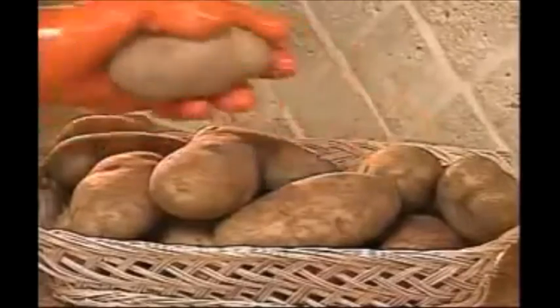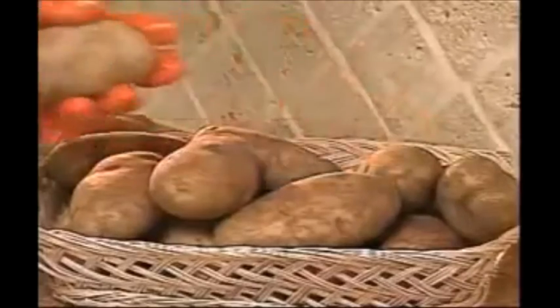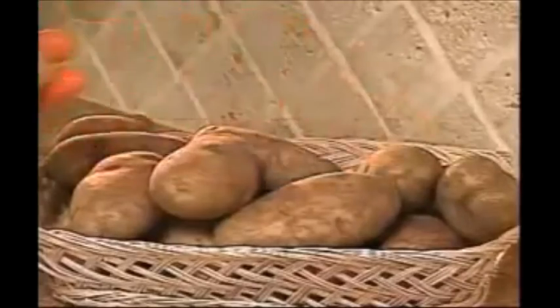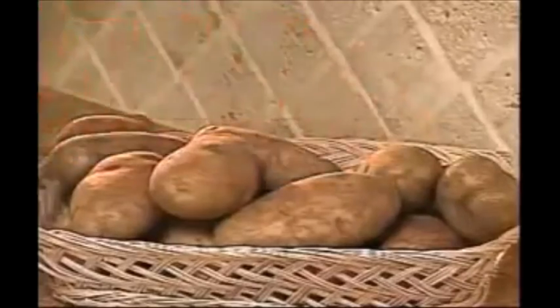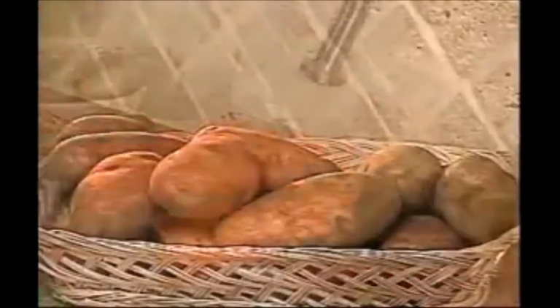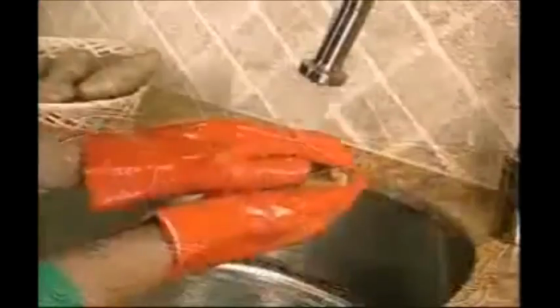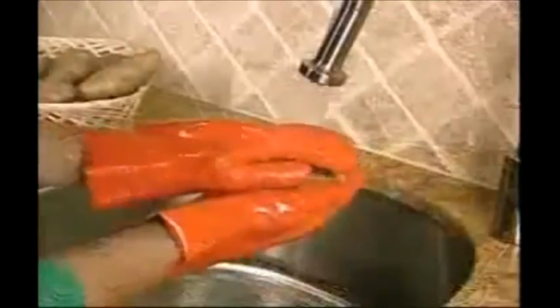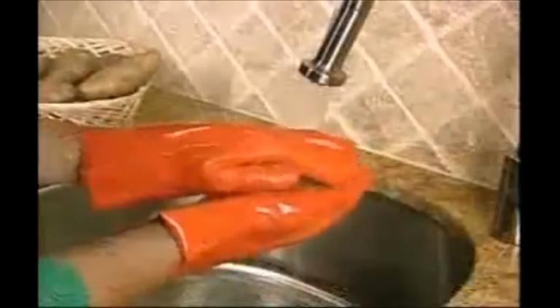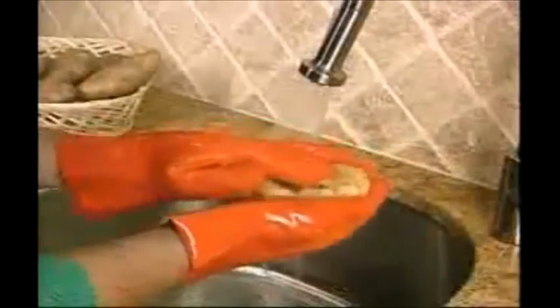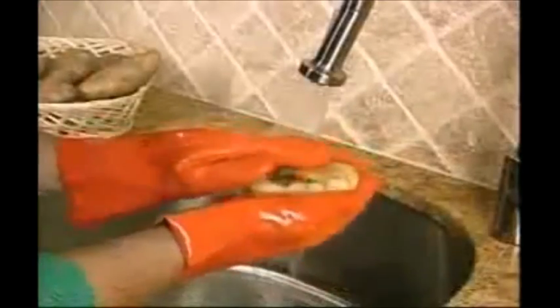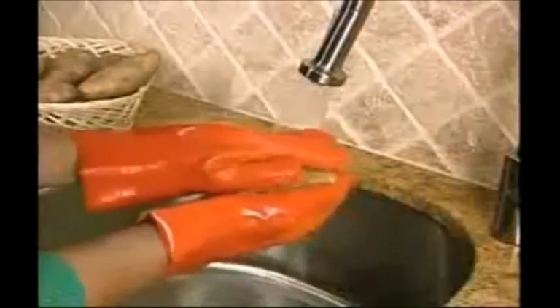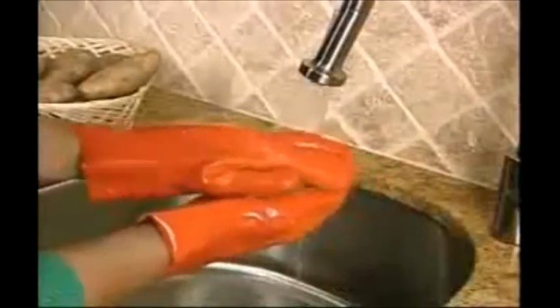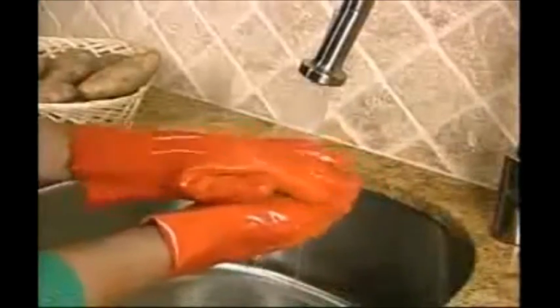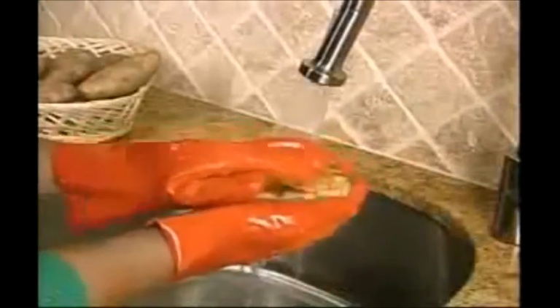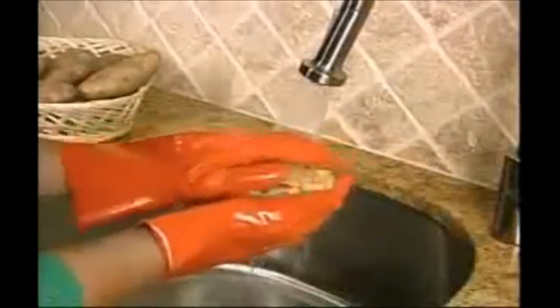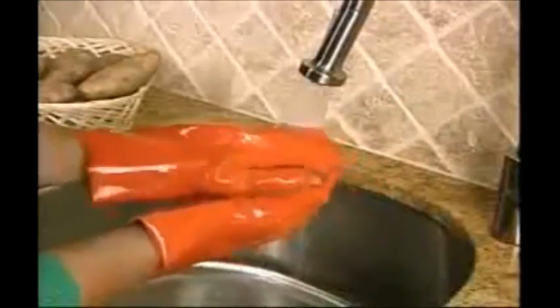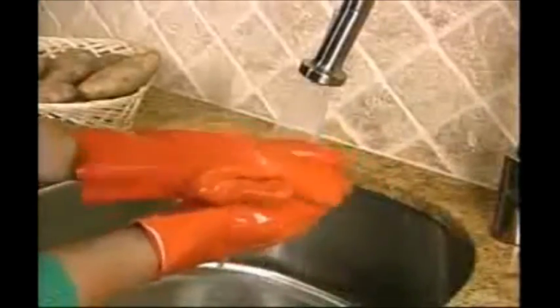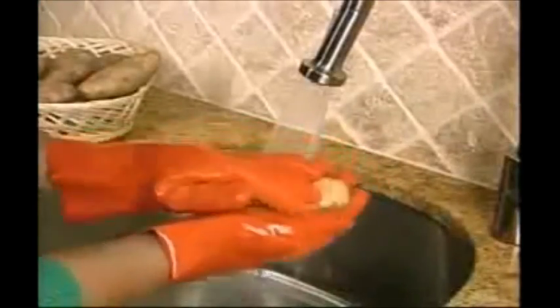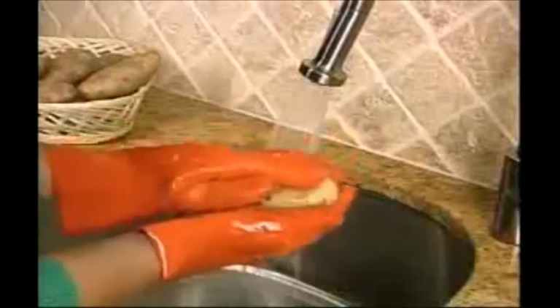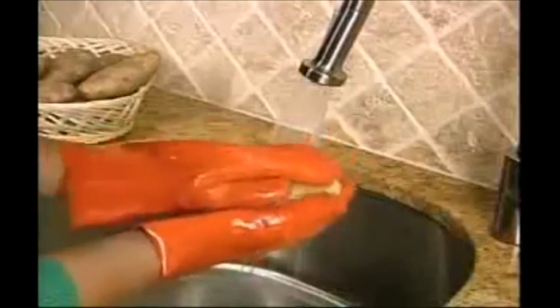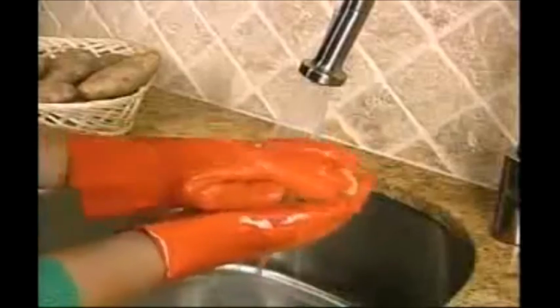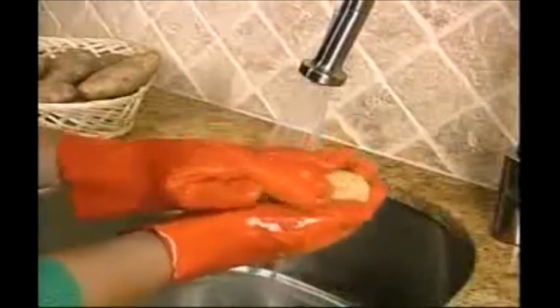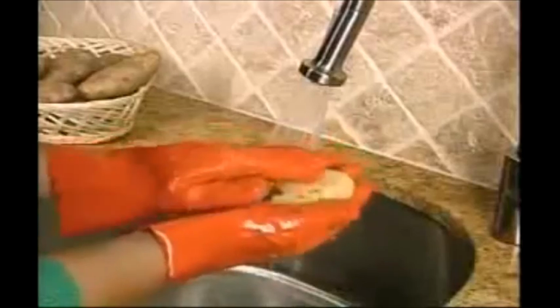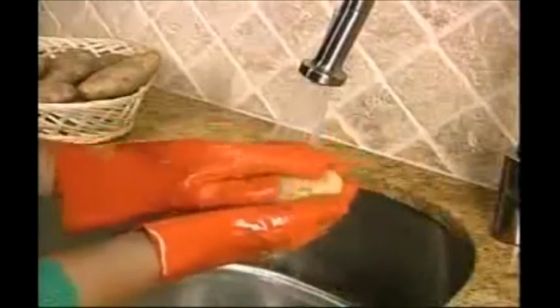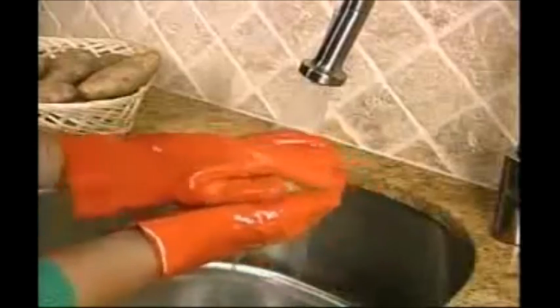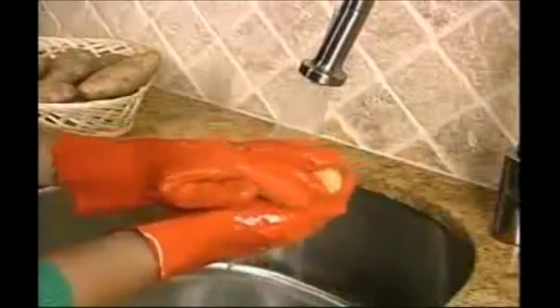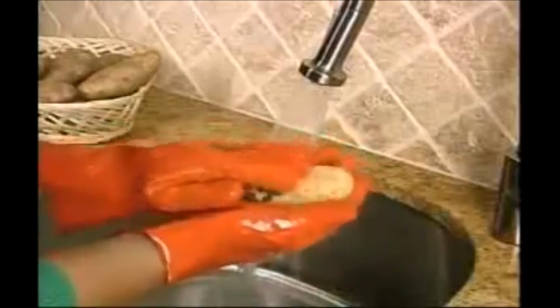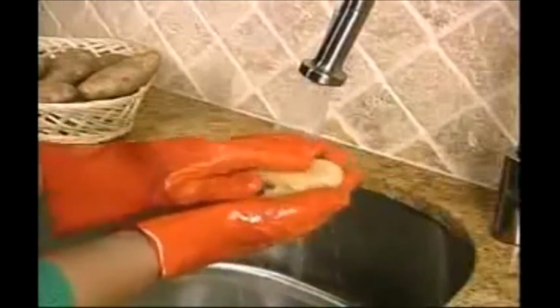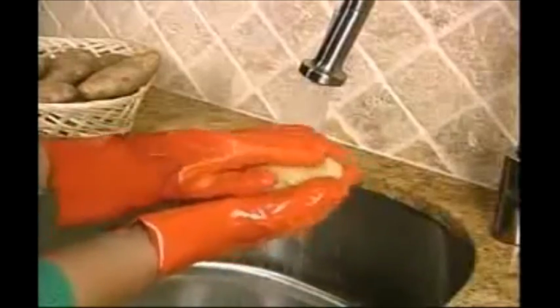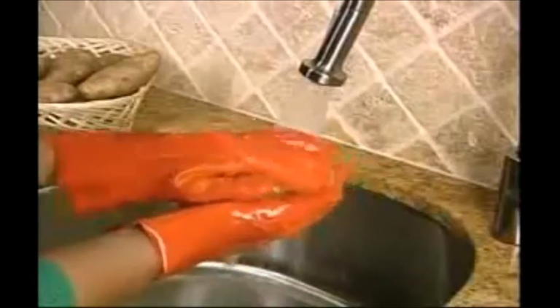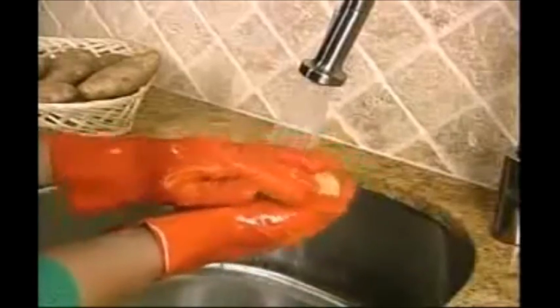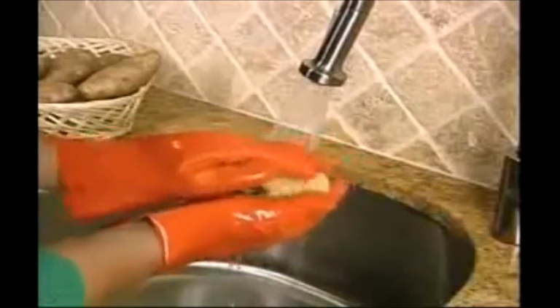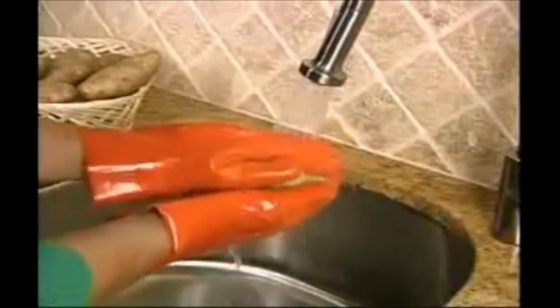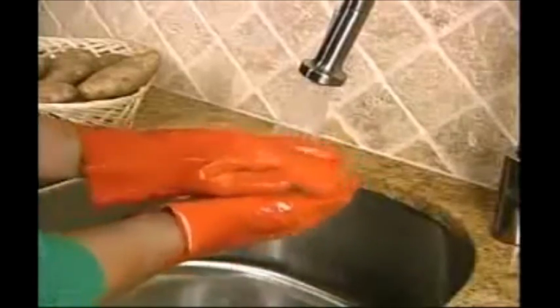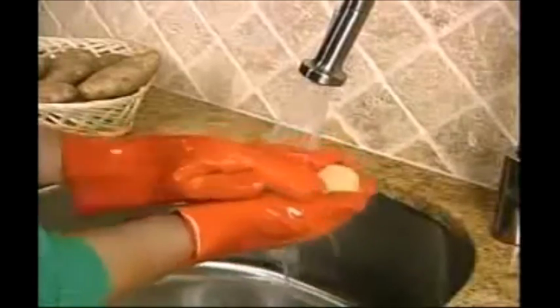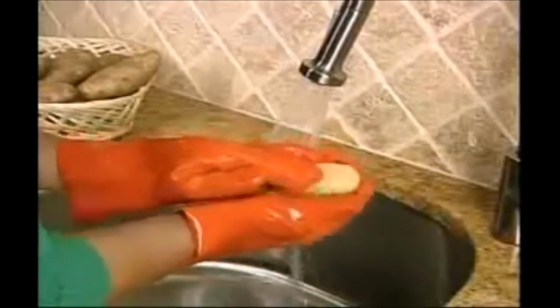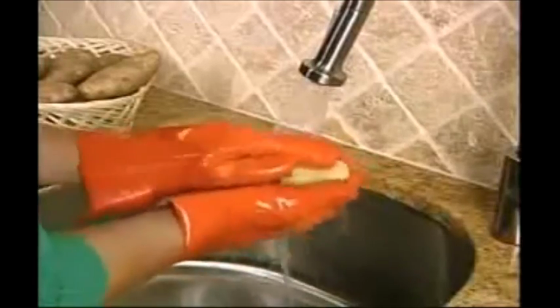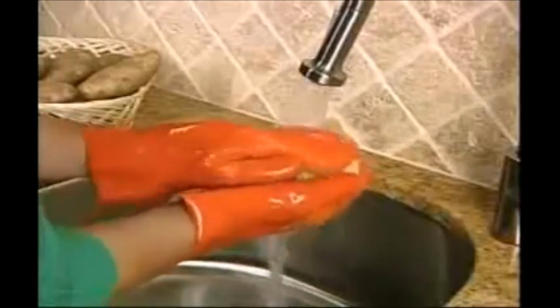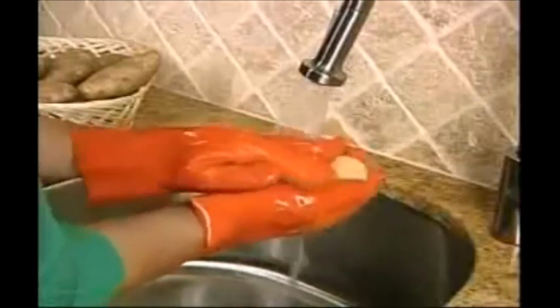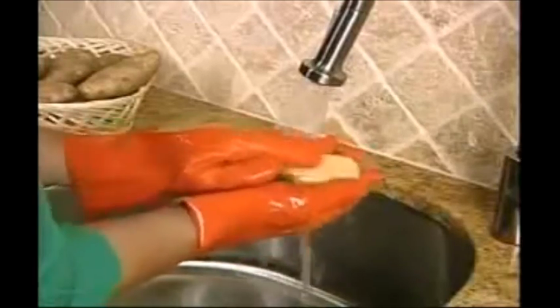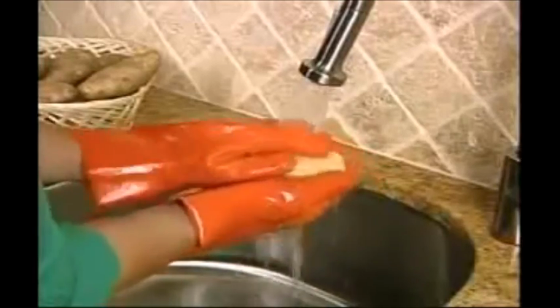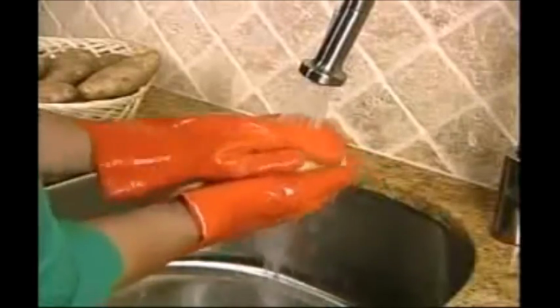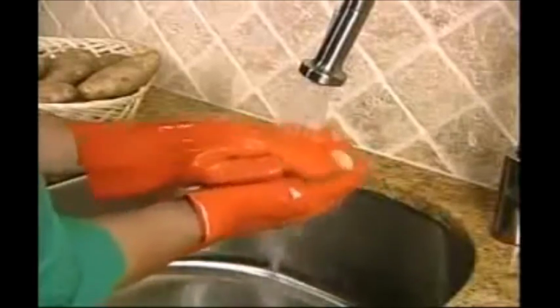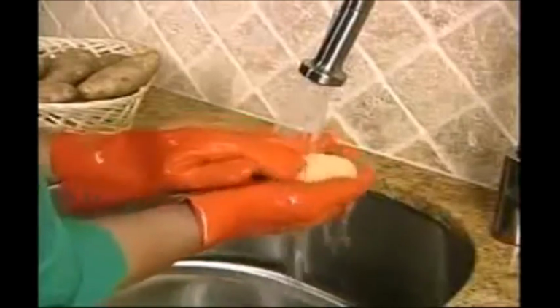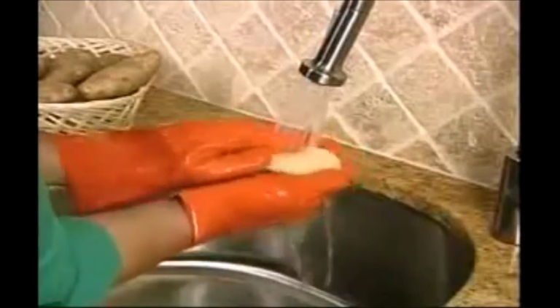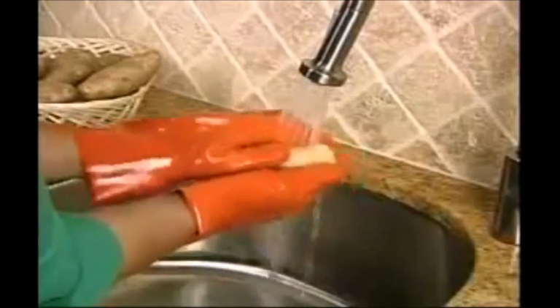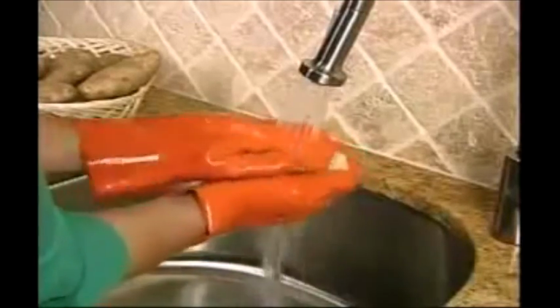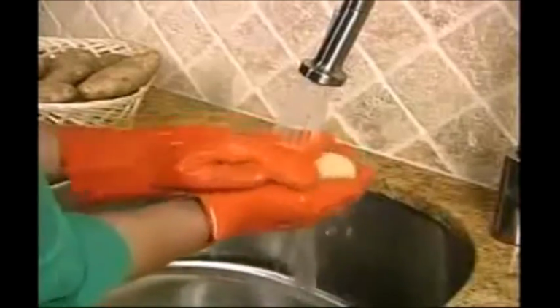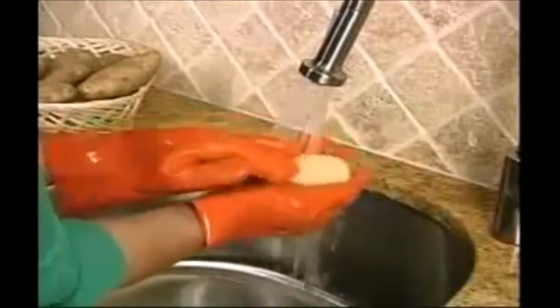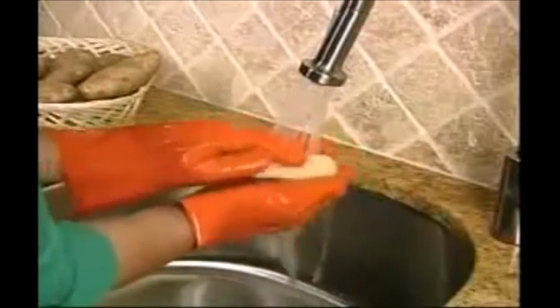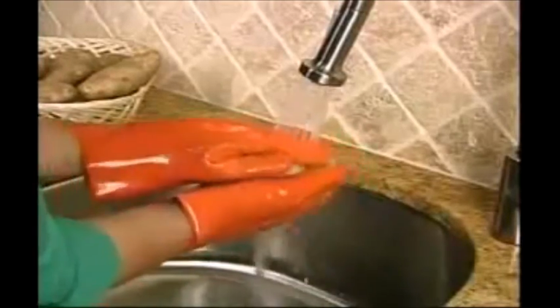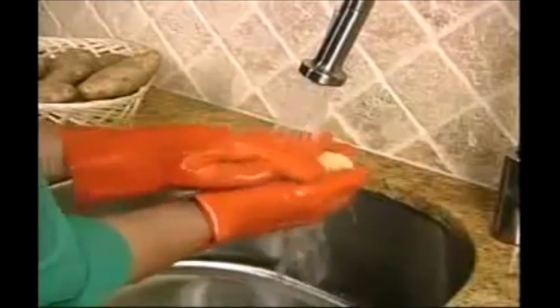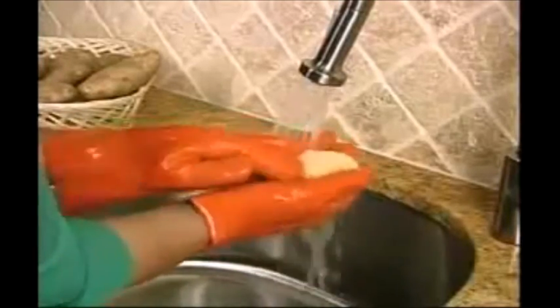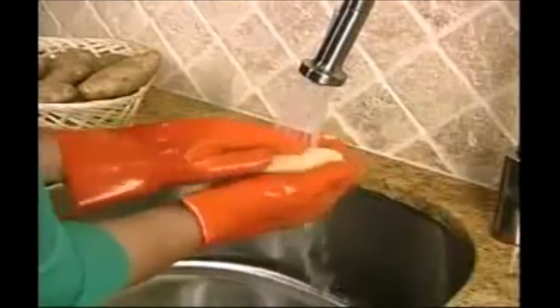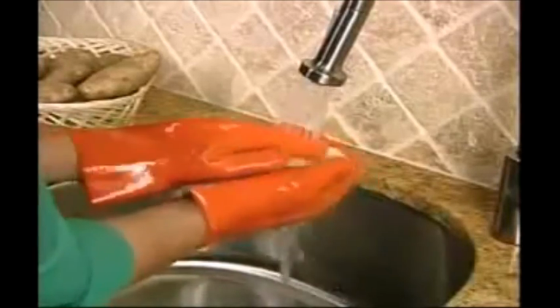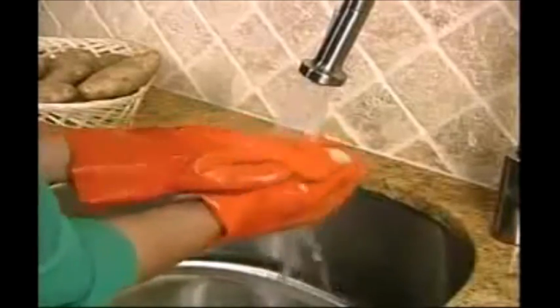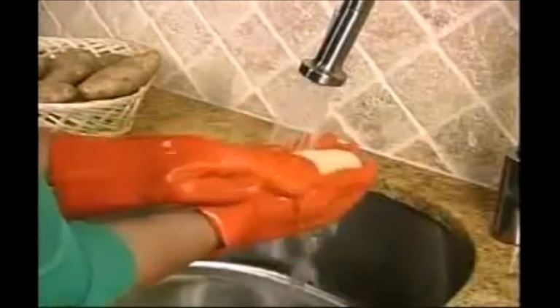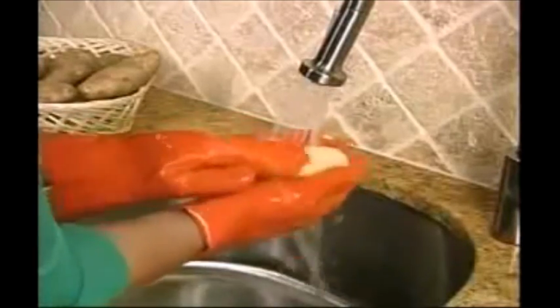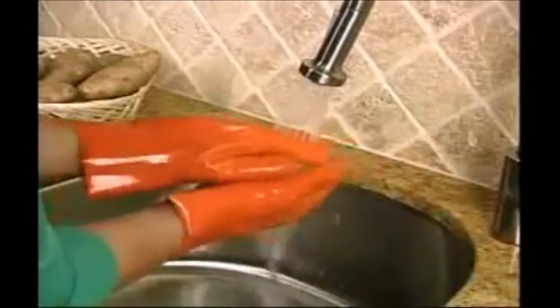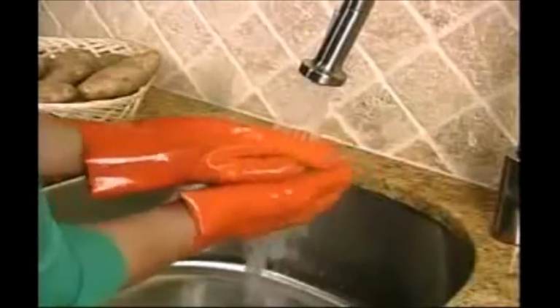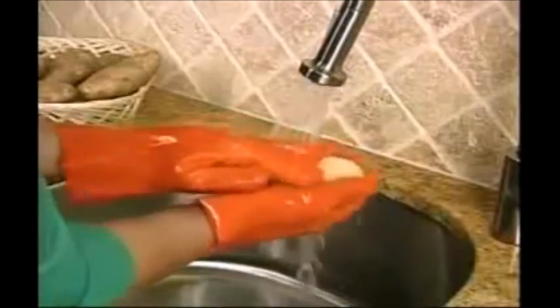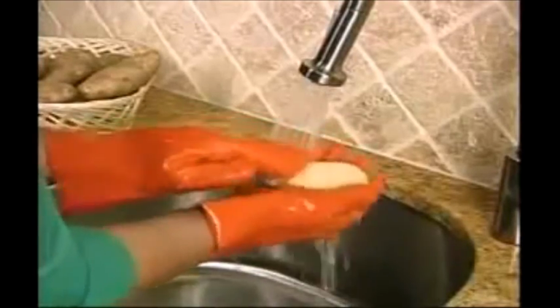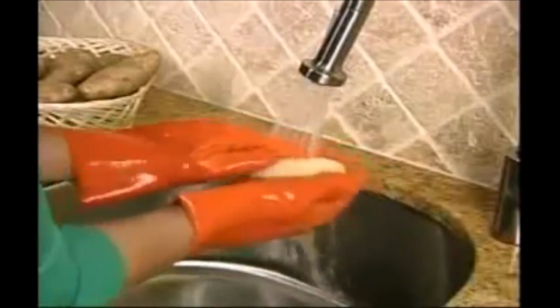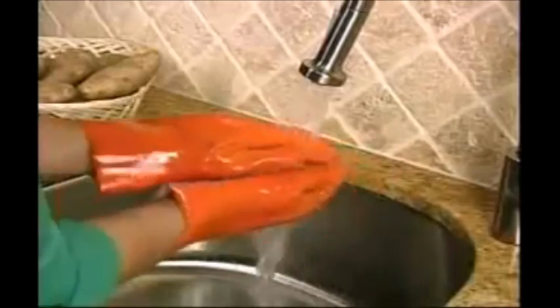Pick a raw potato, hold under the water, then just rub, peel, and squeal — all at the same time for a pile of perfectly peeled potatoes.